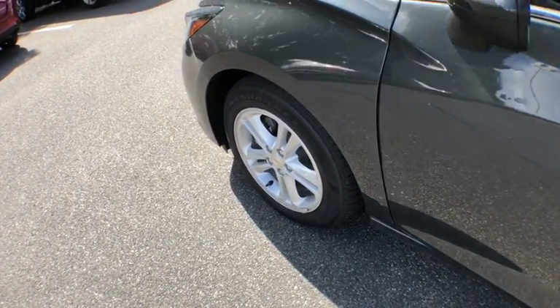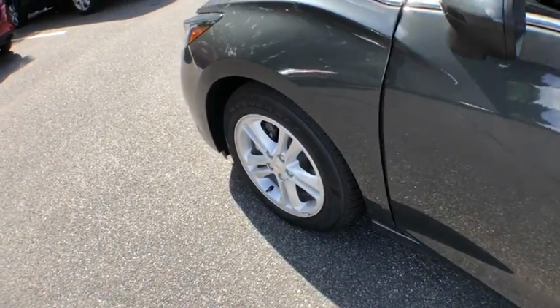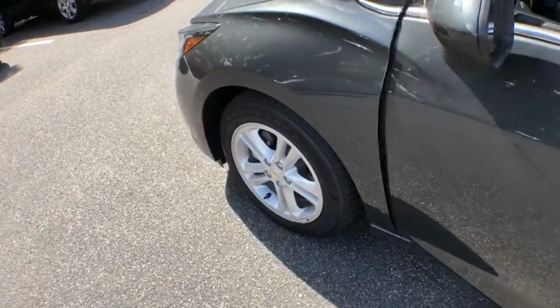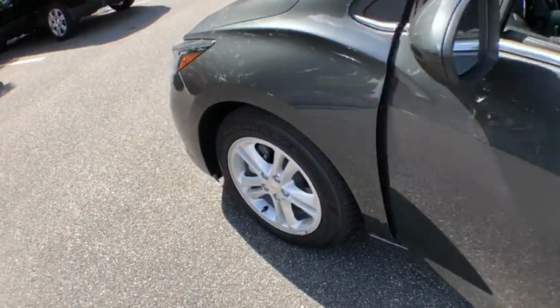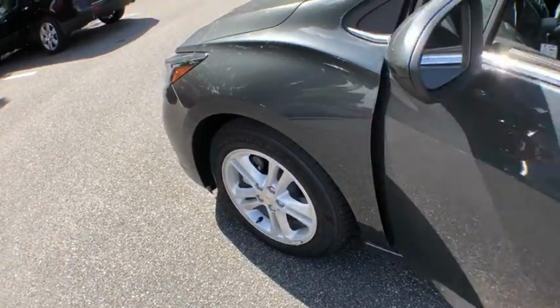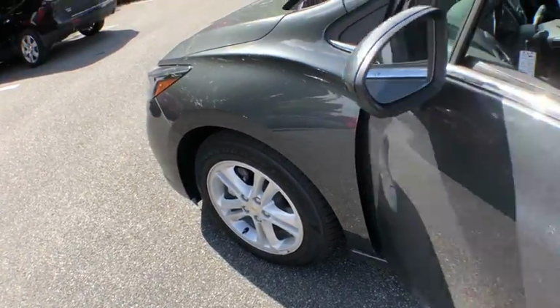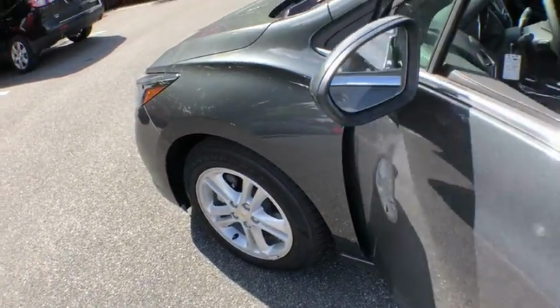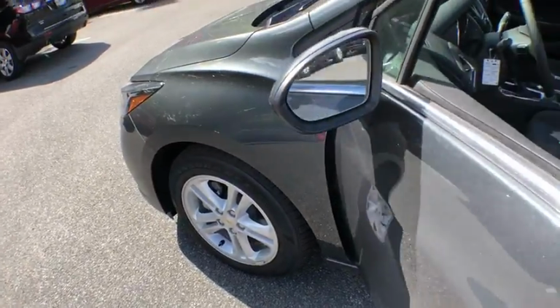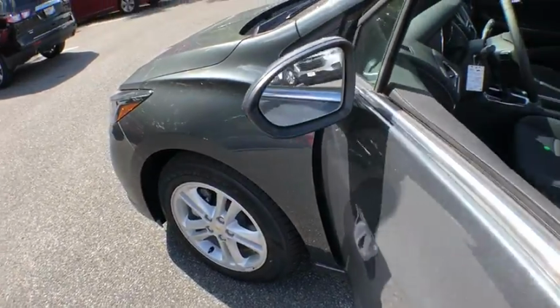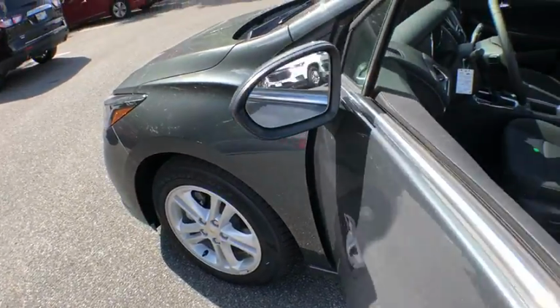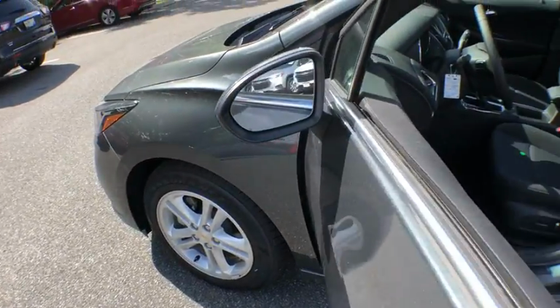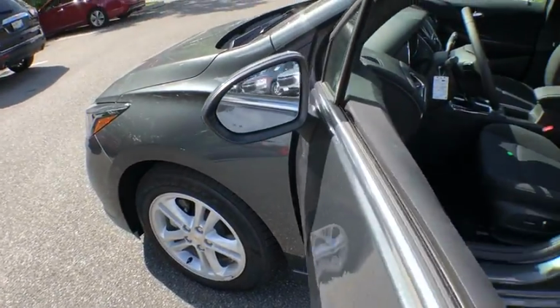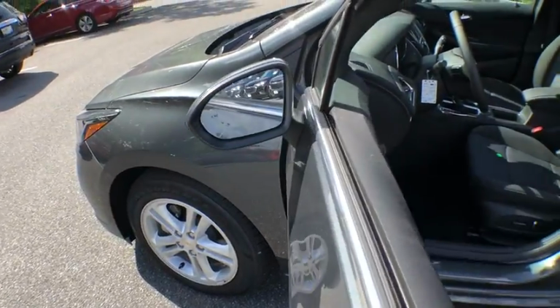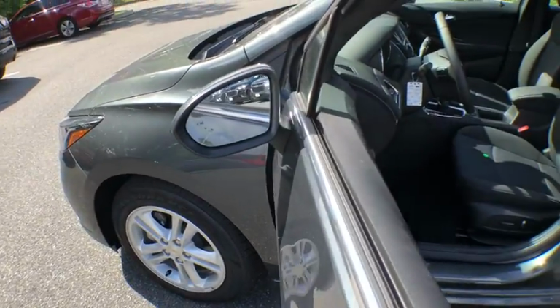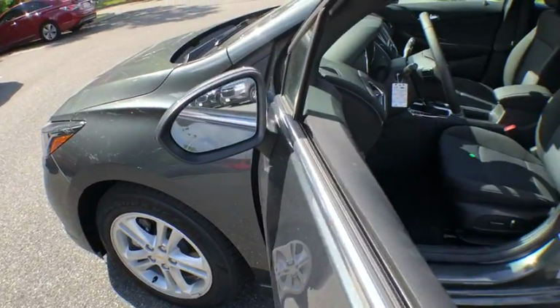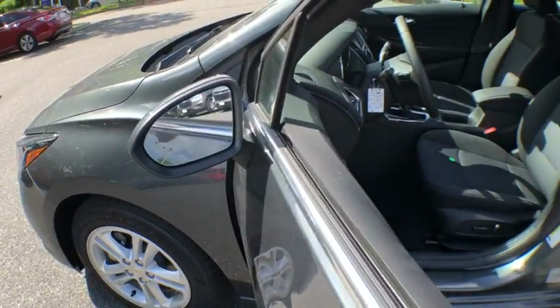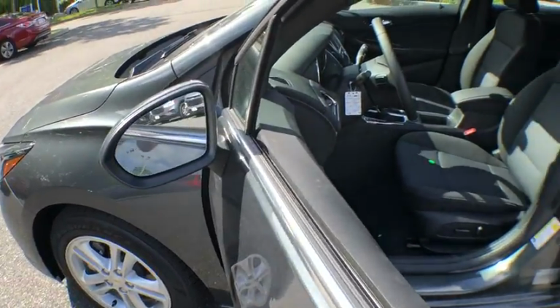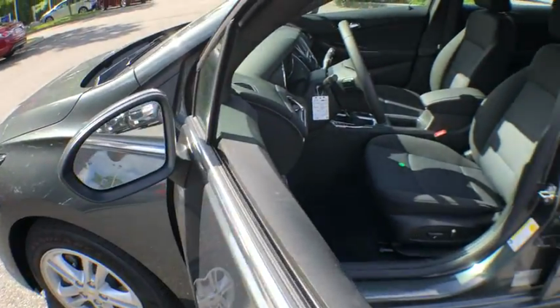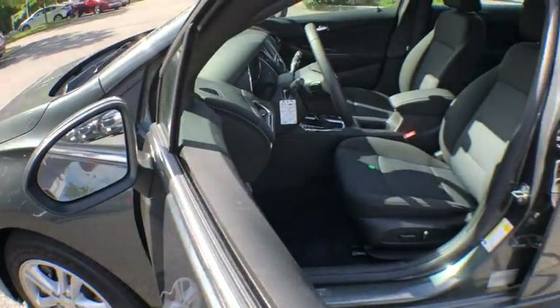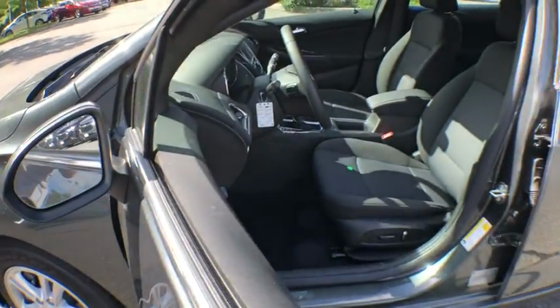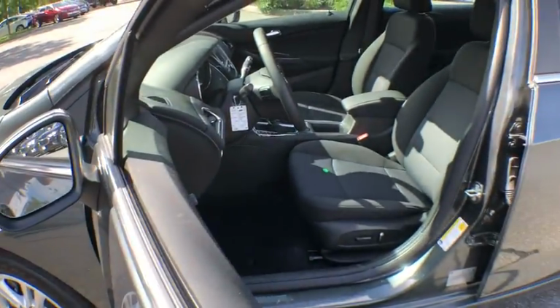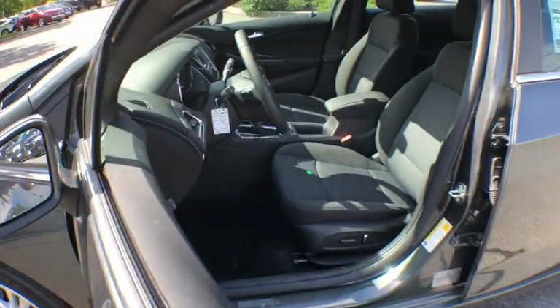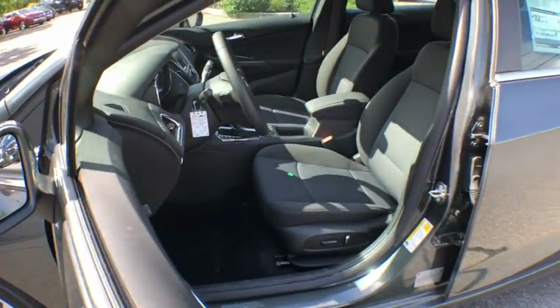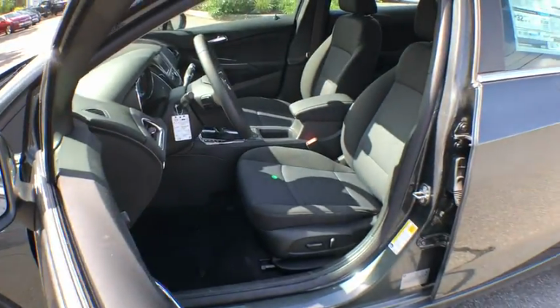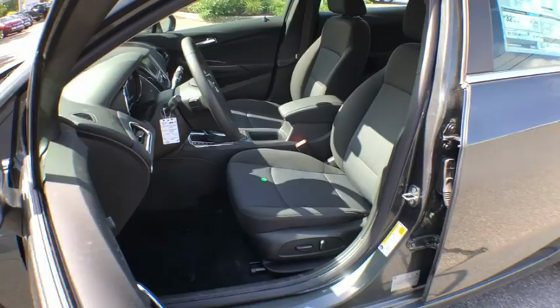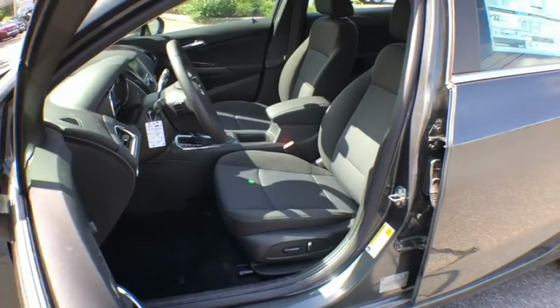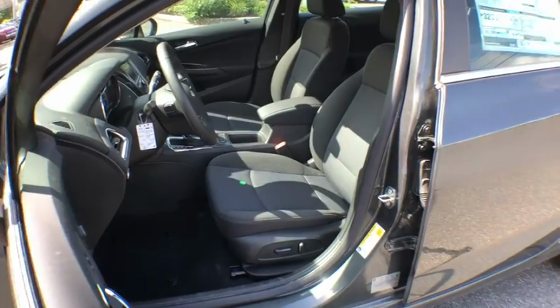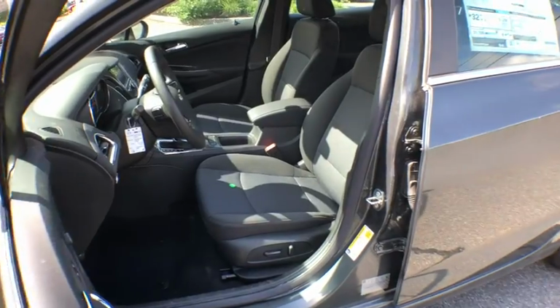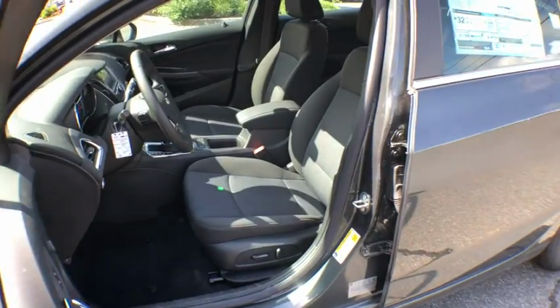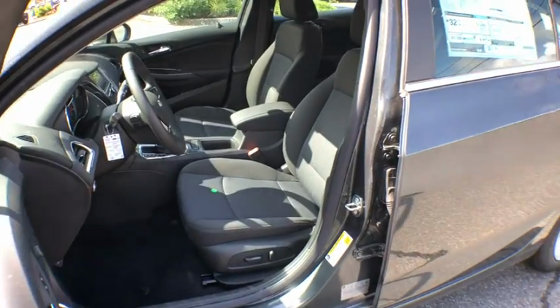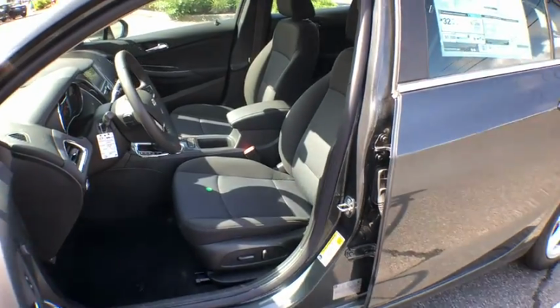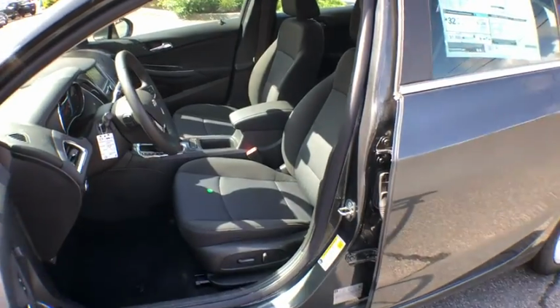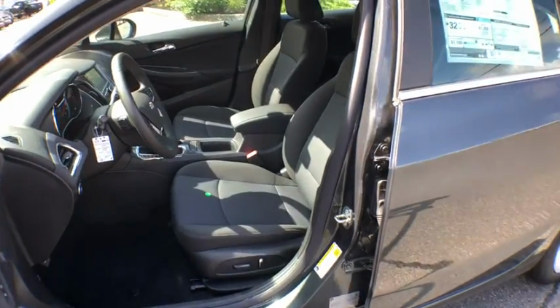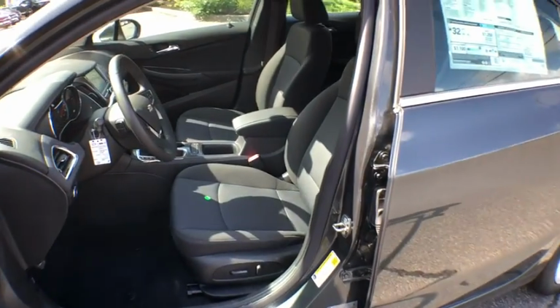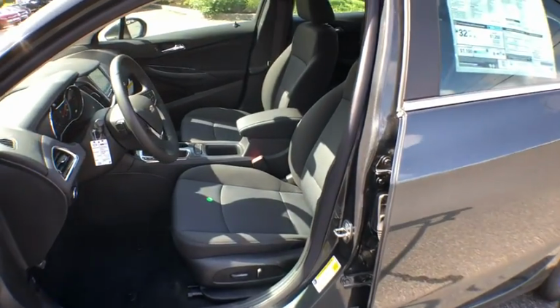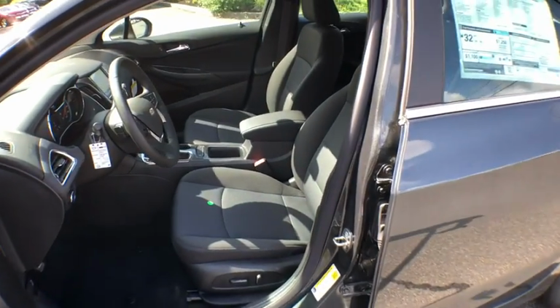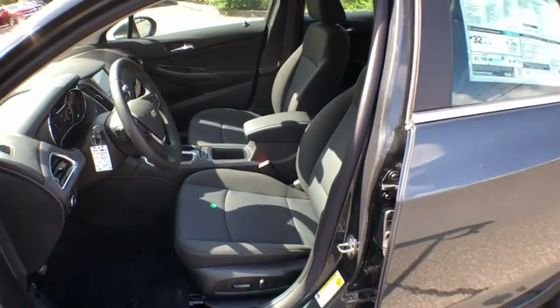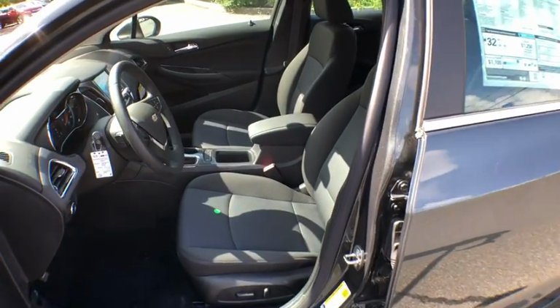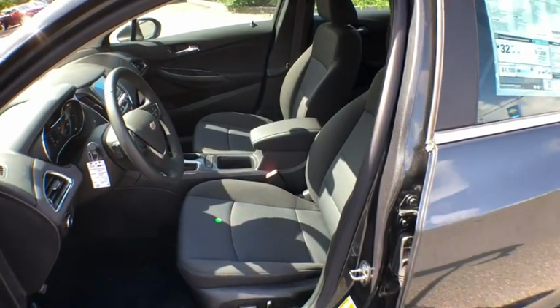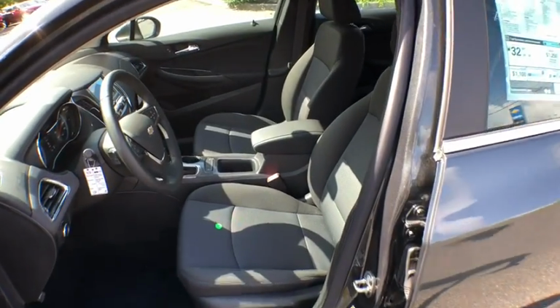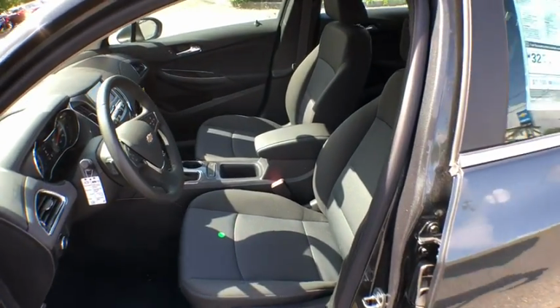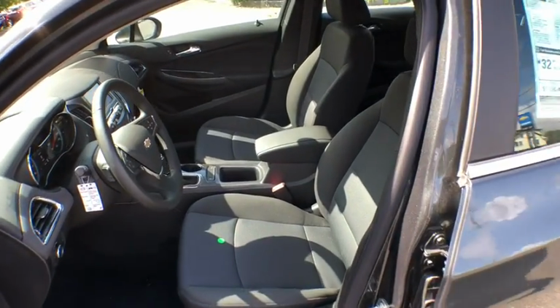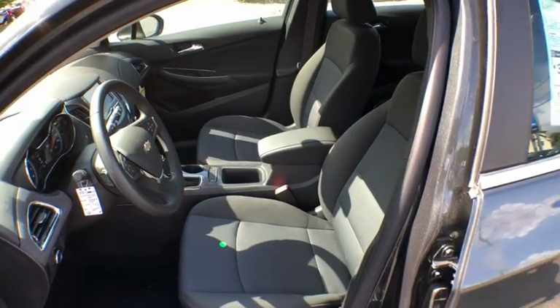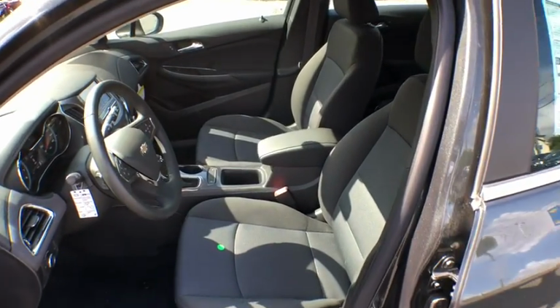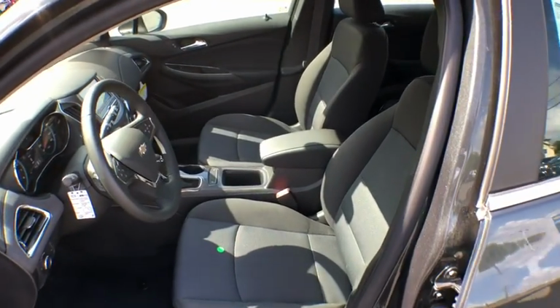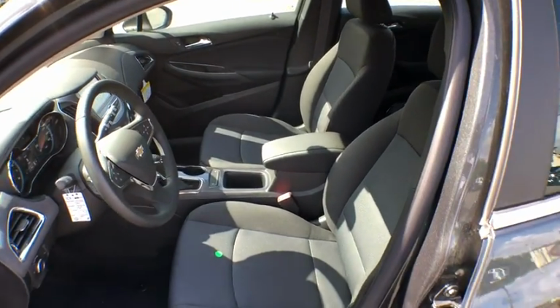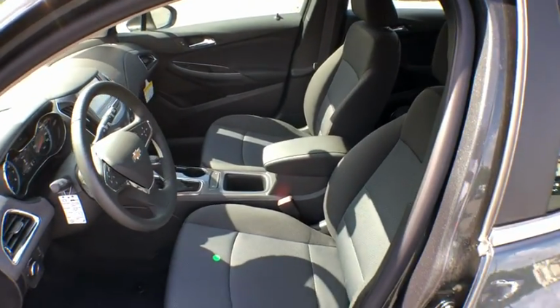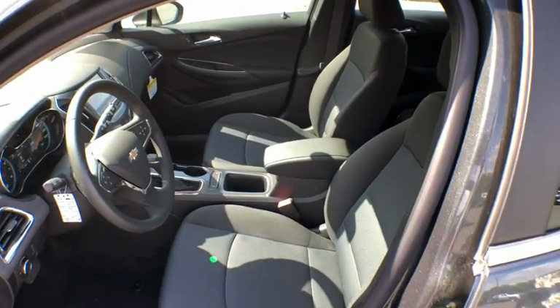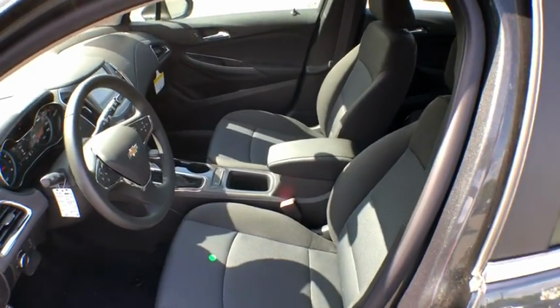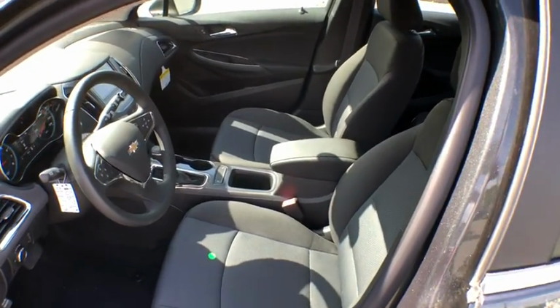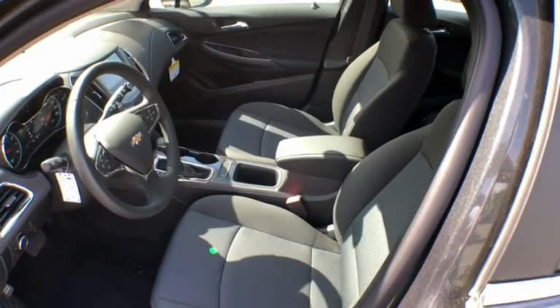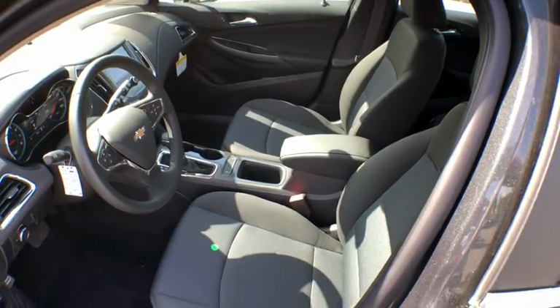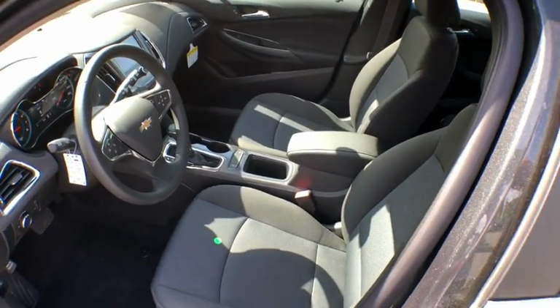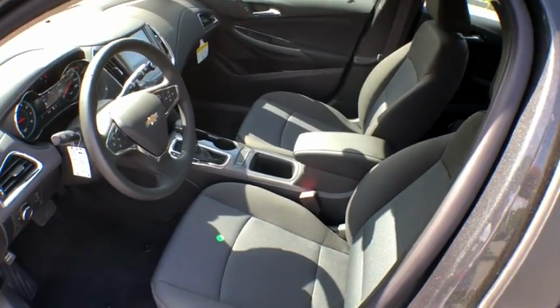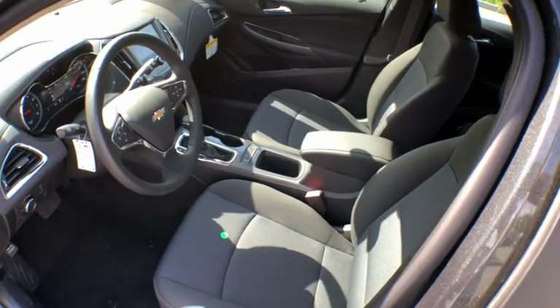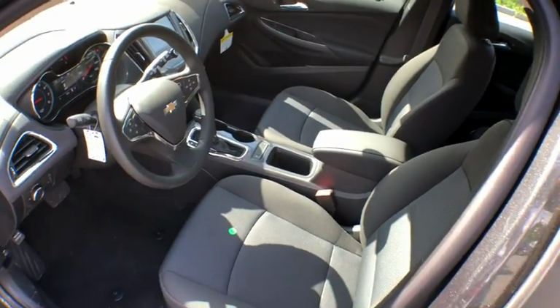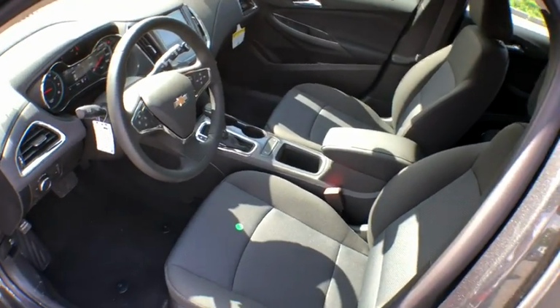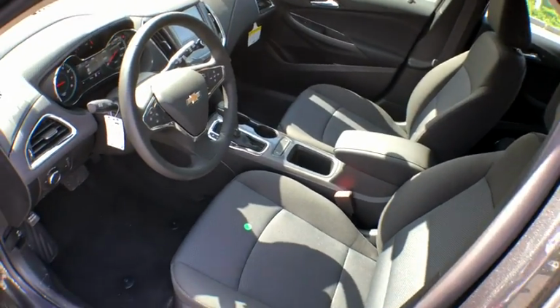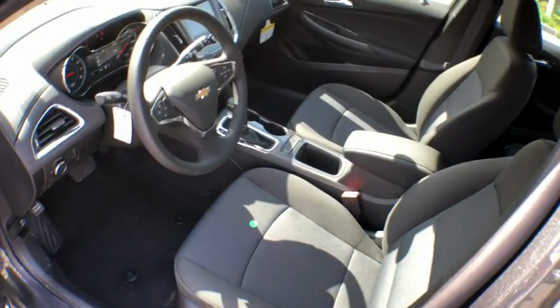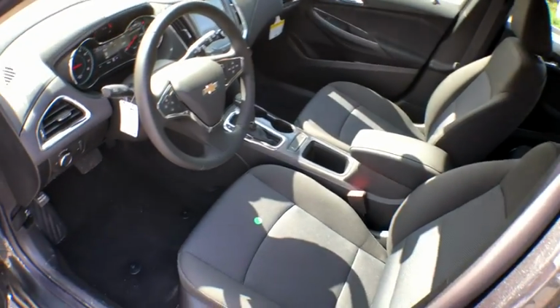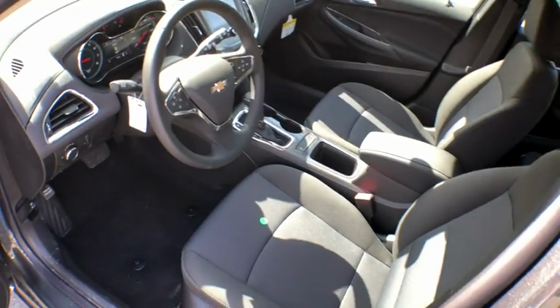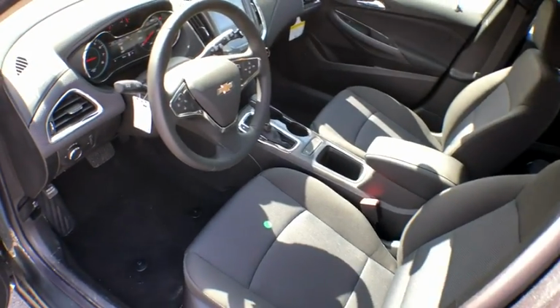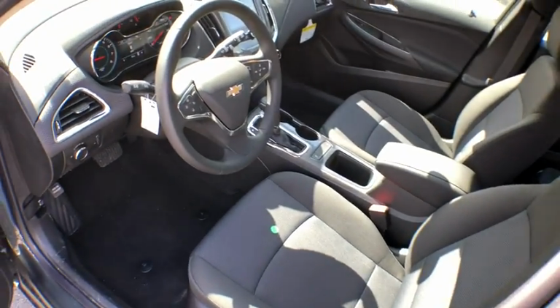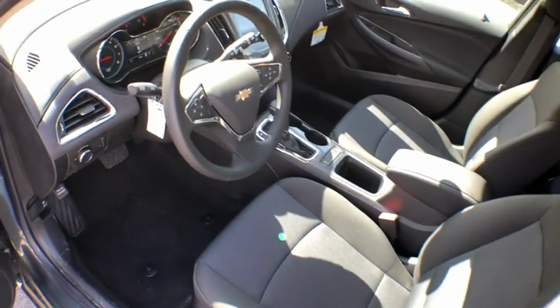Console. Engine immobilizer. Steering wheel controls. Rear spoiler. Tire pressure monitor. Come see the car for yourself.